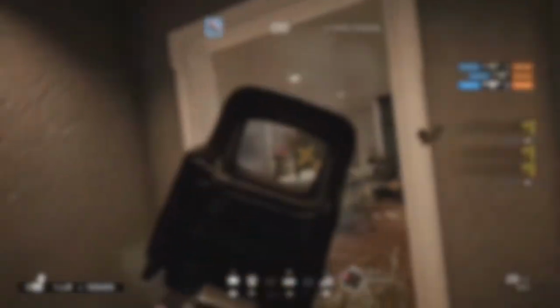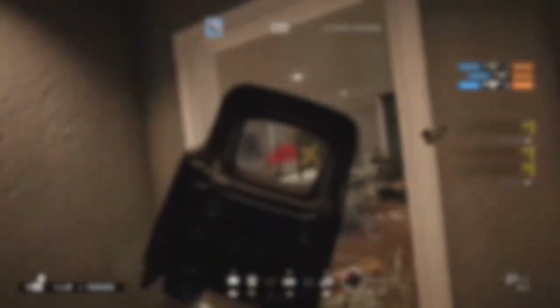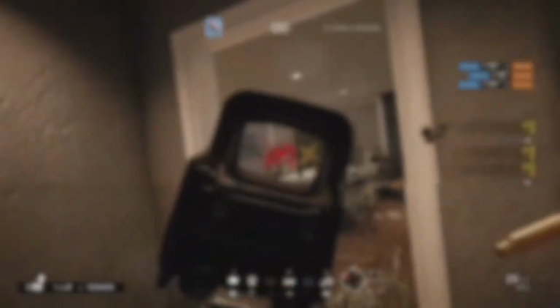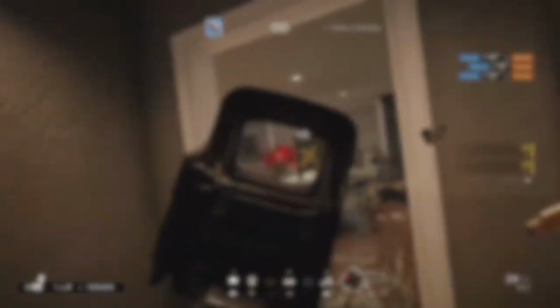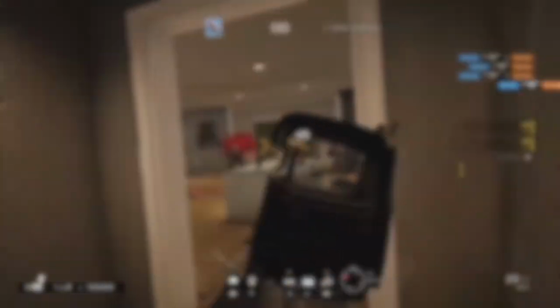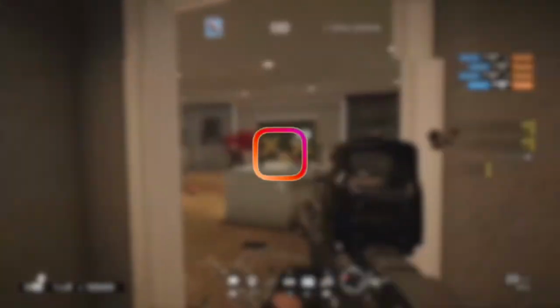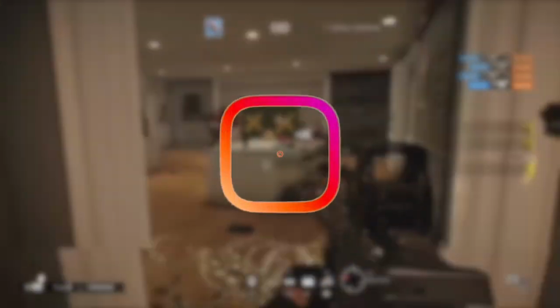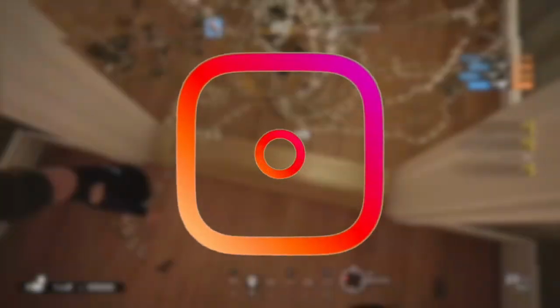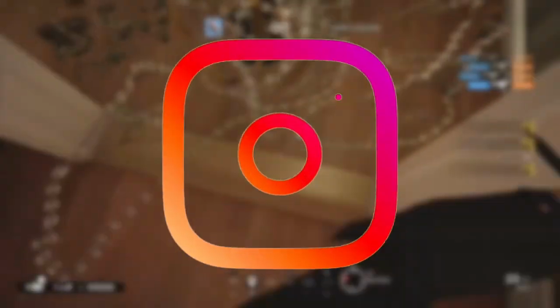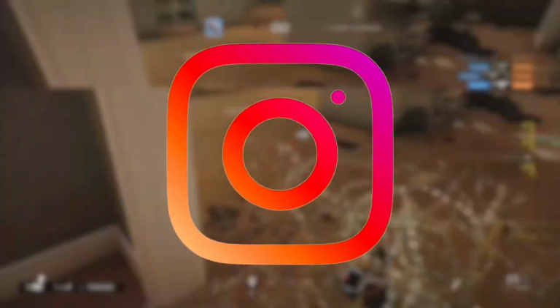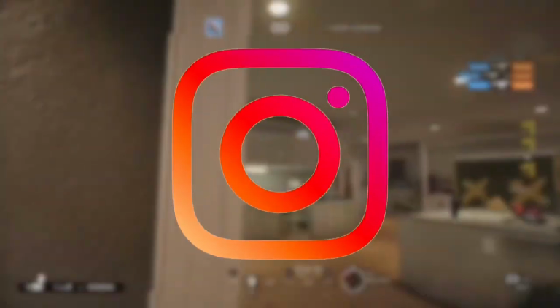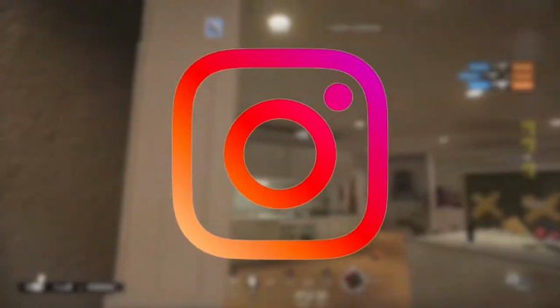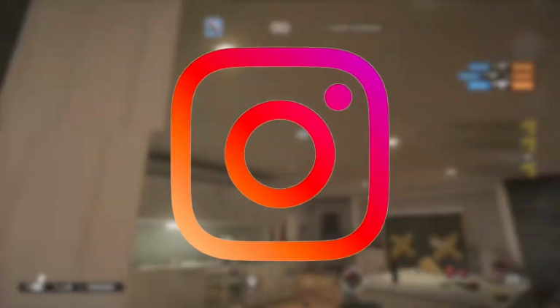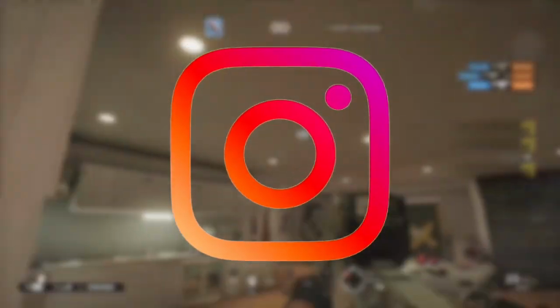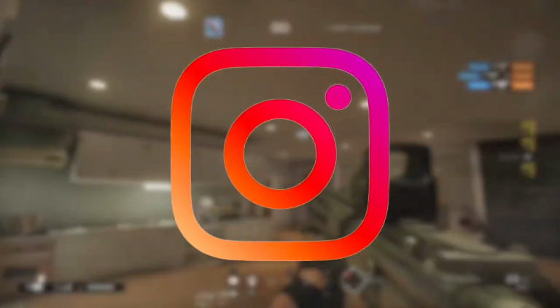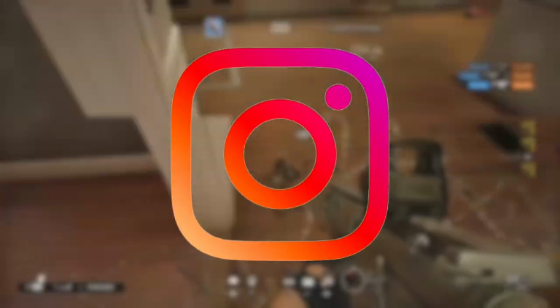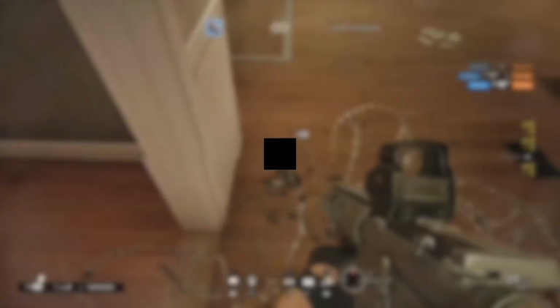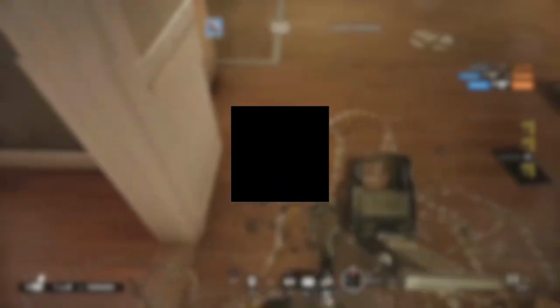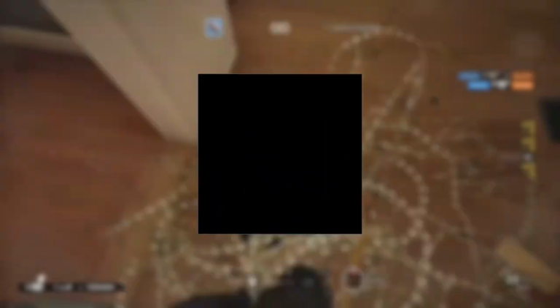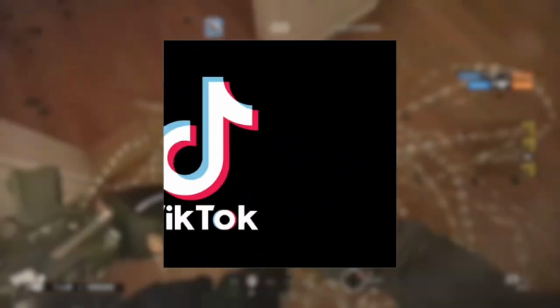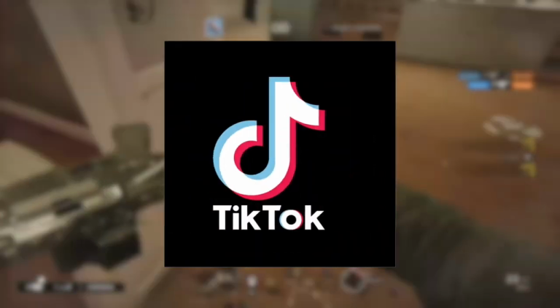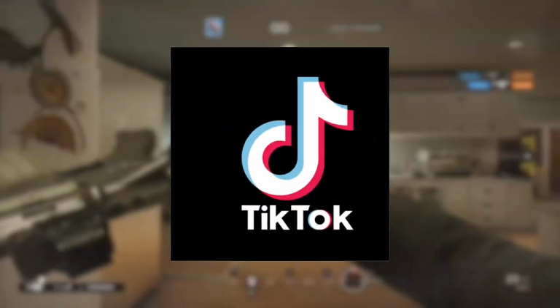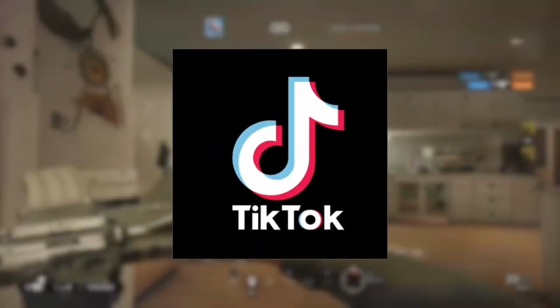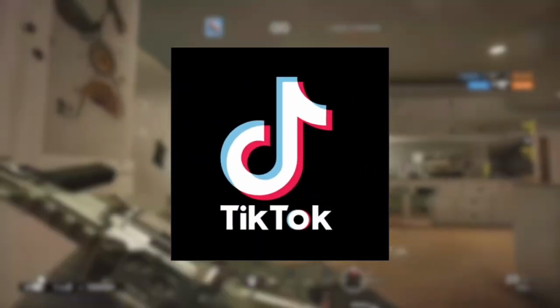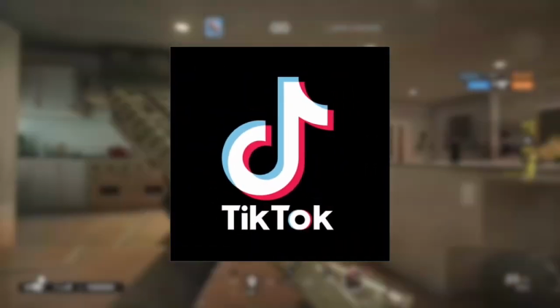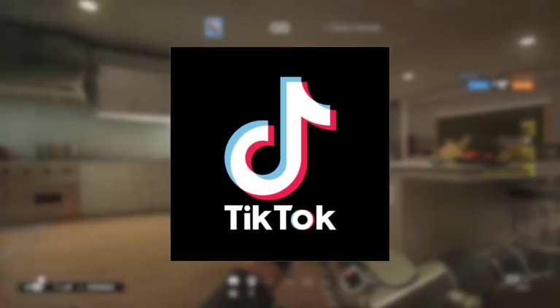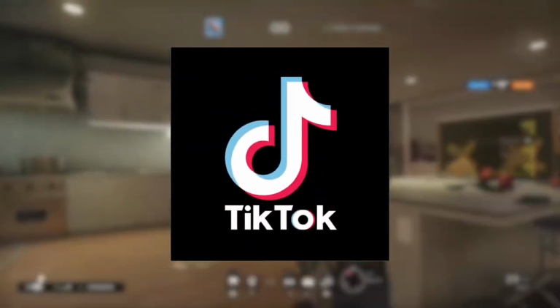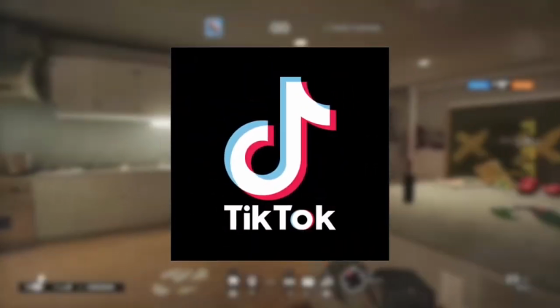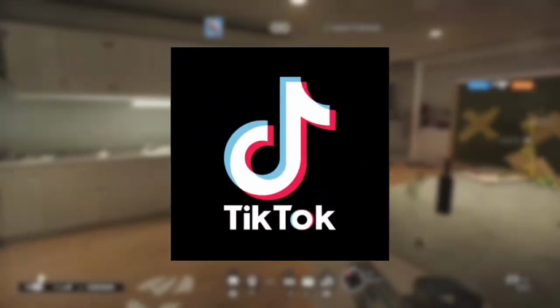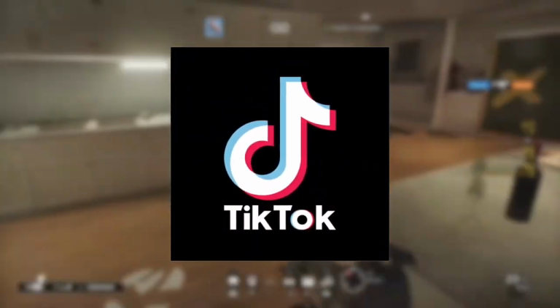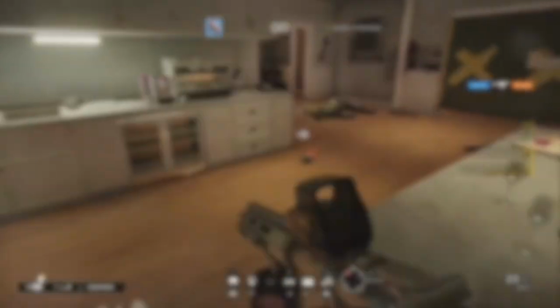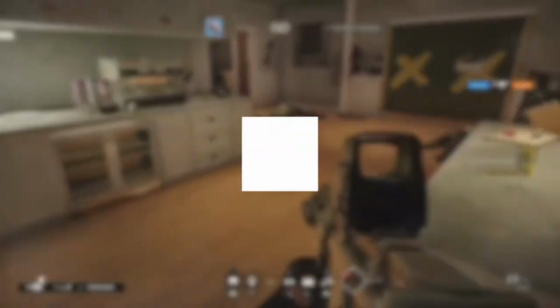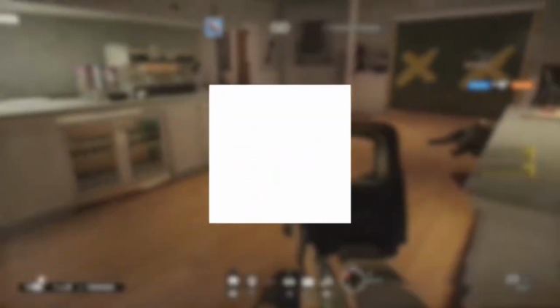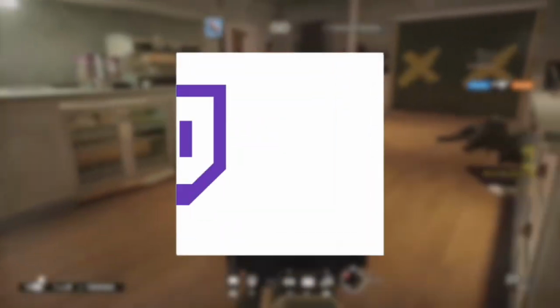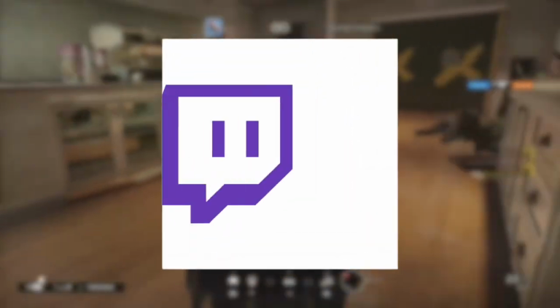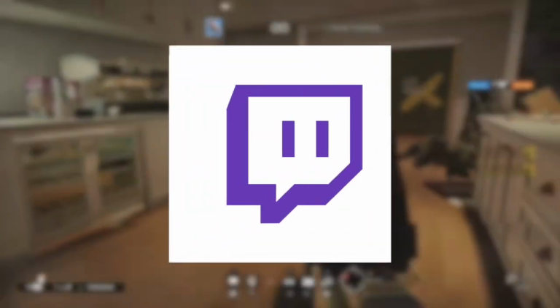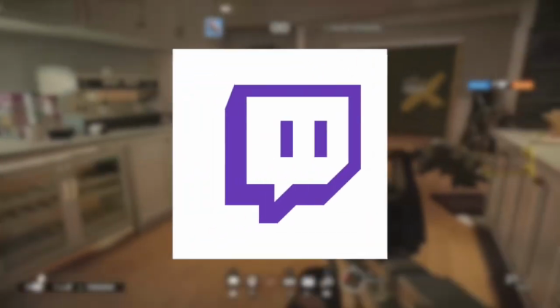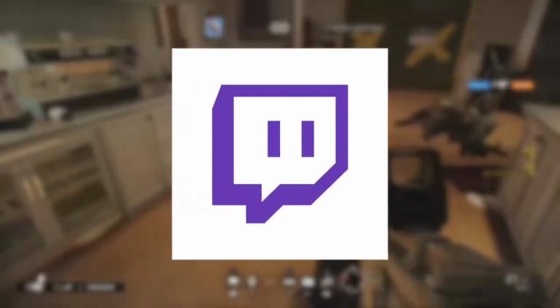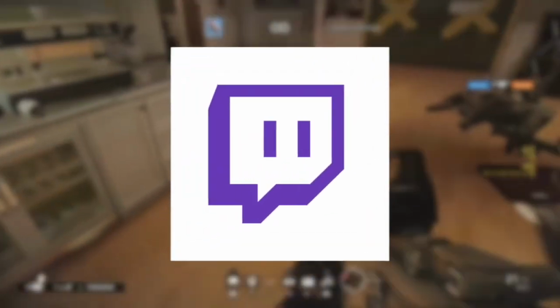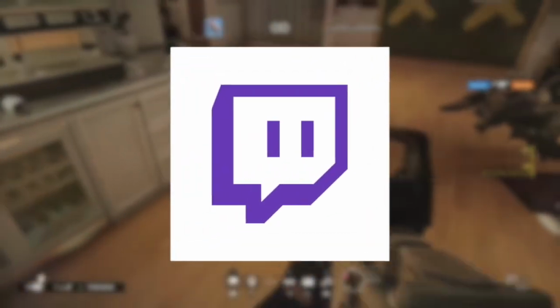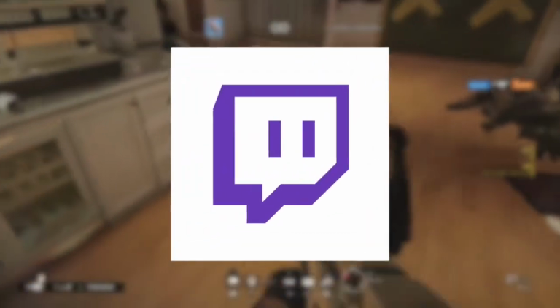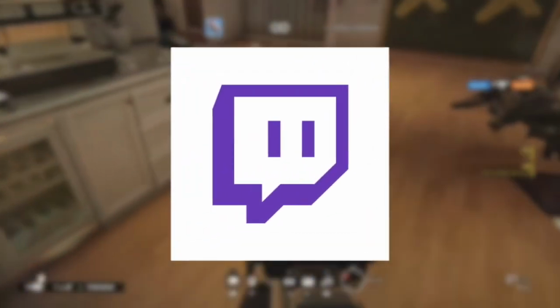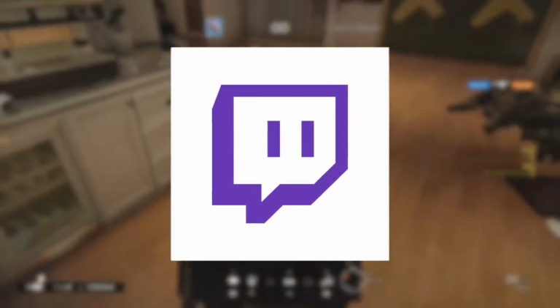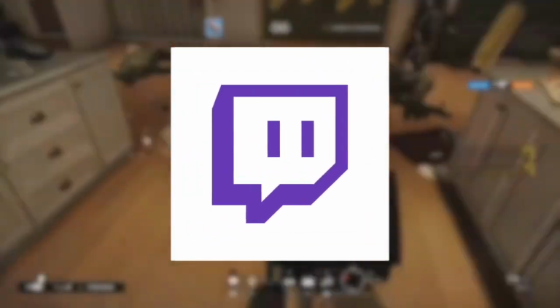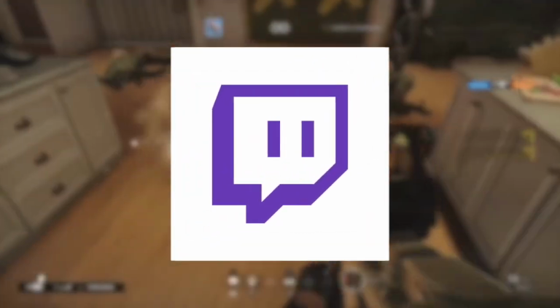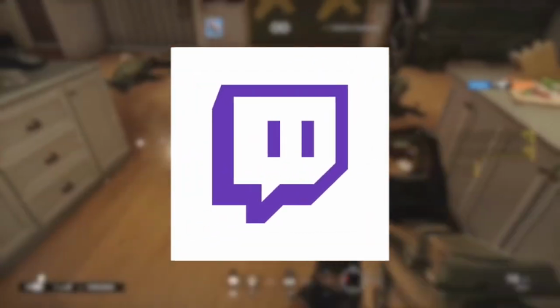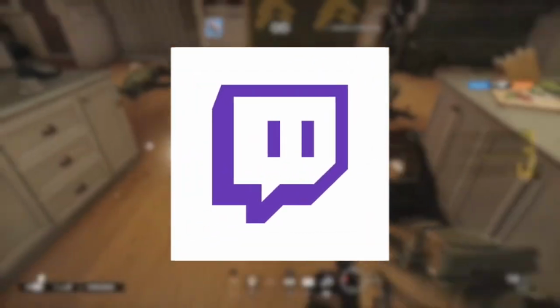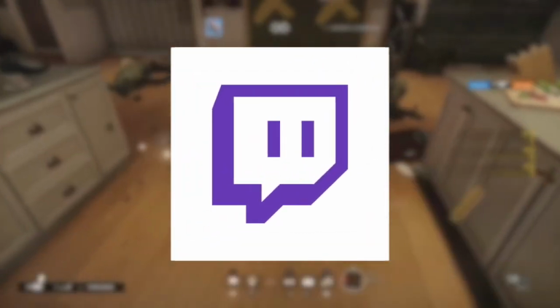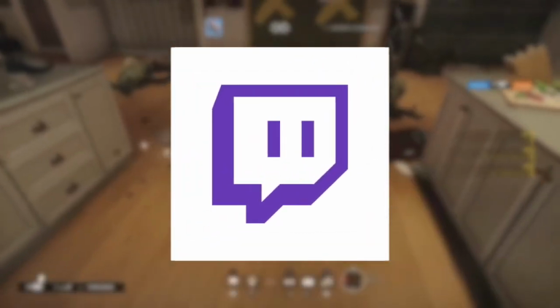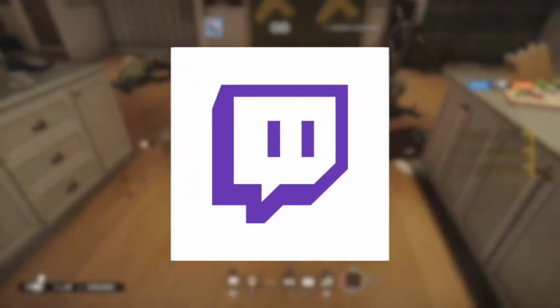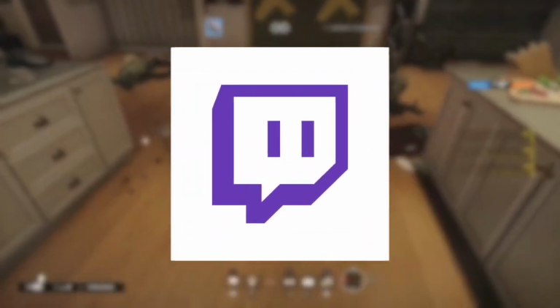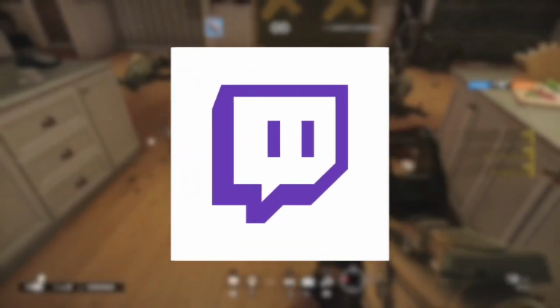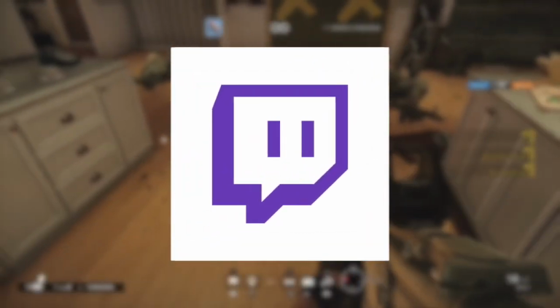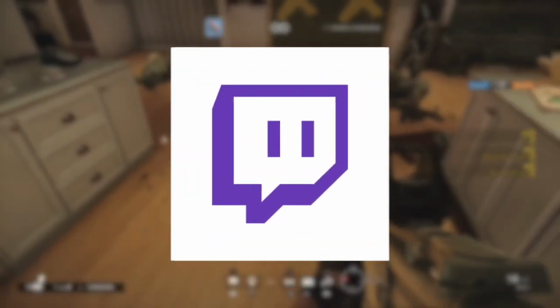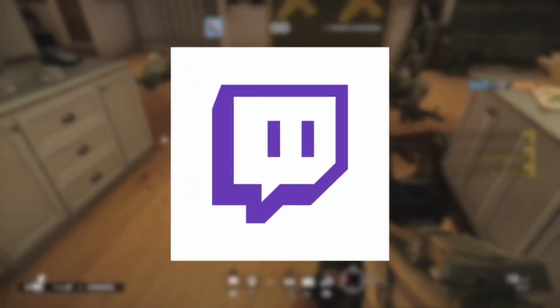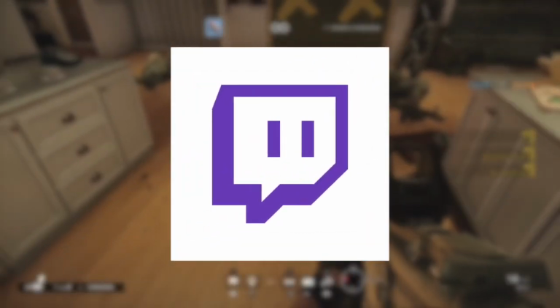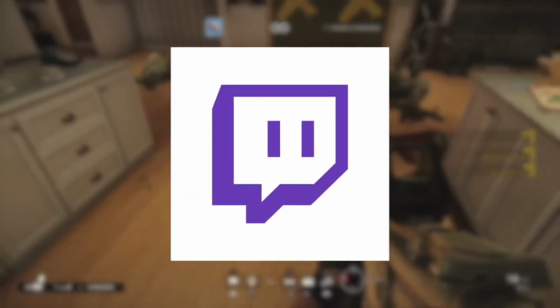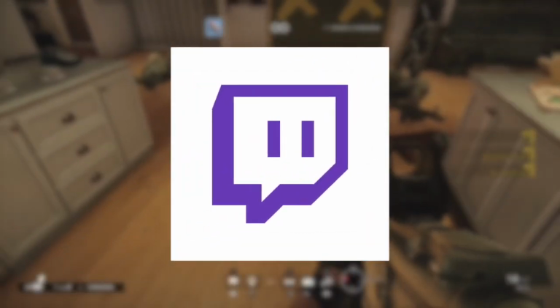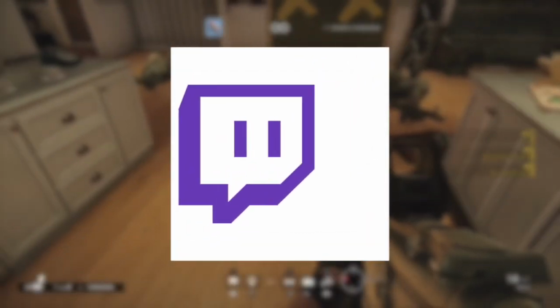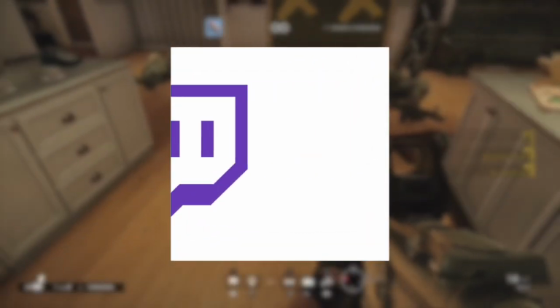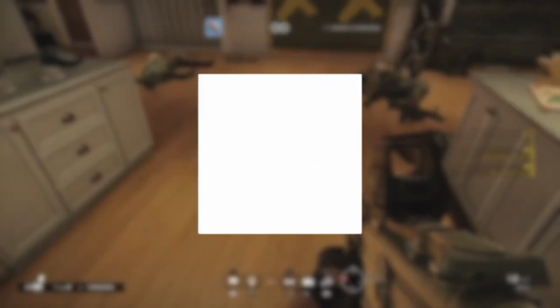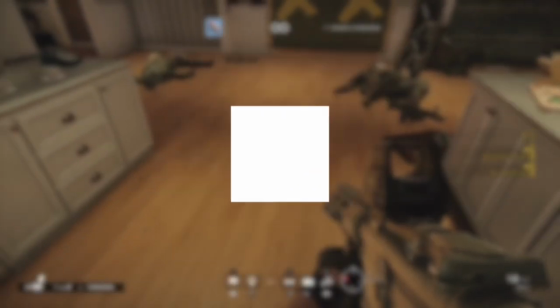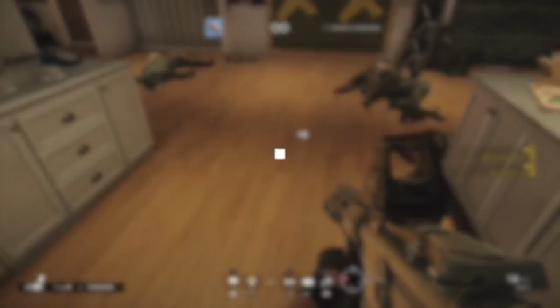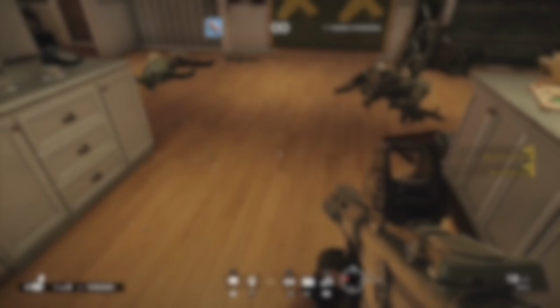Anyway, follow me on Instagram, TikTok, and Twitch. All links will be in the description. I'll be live streaming on that, so yeah.